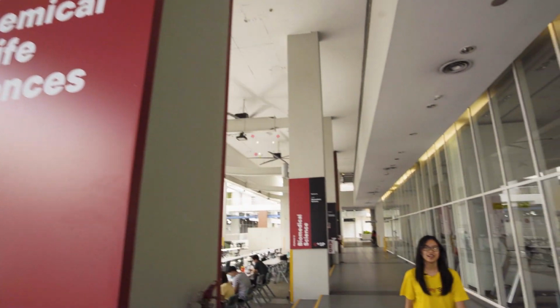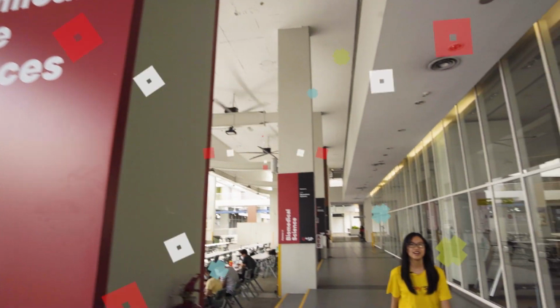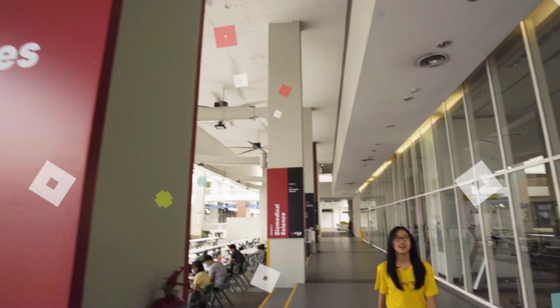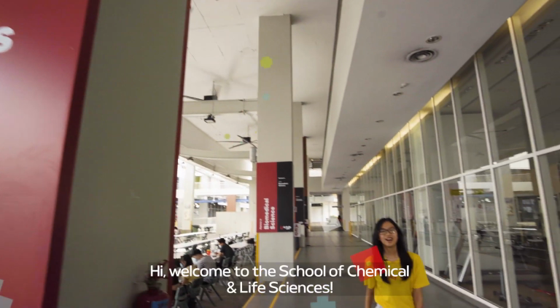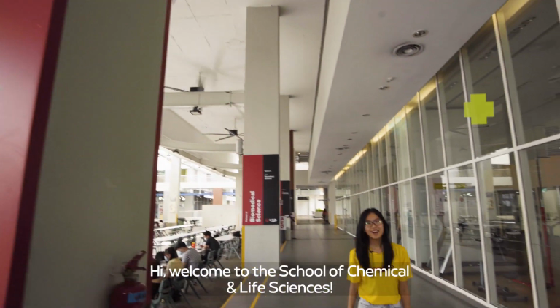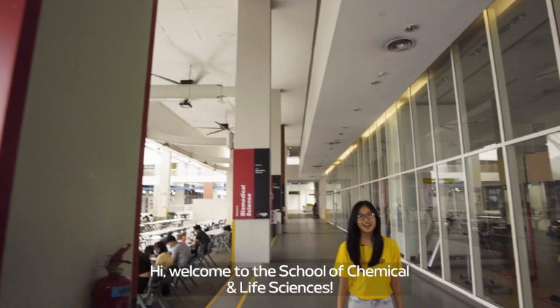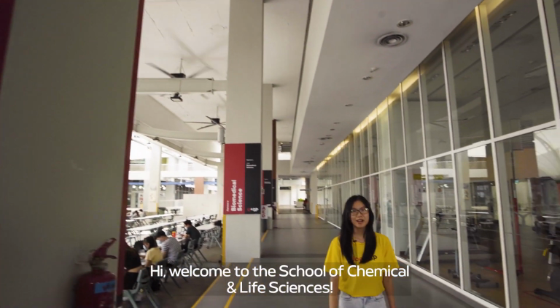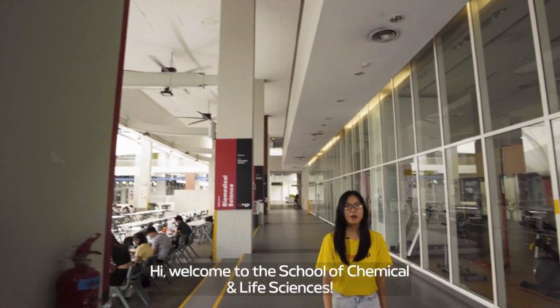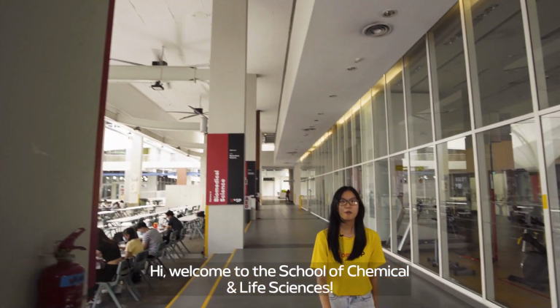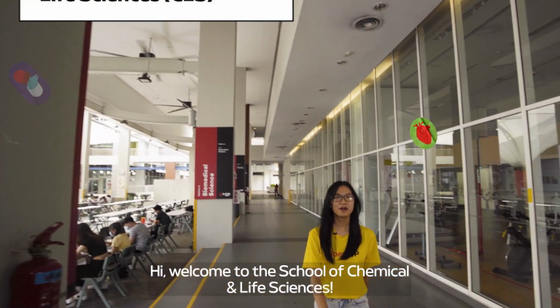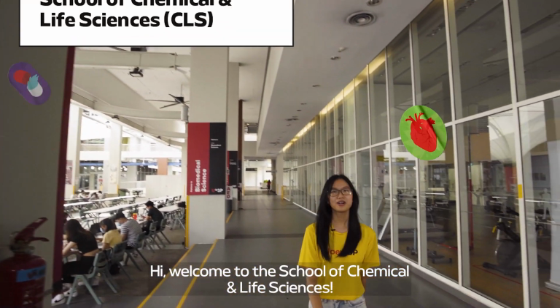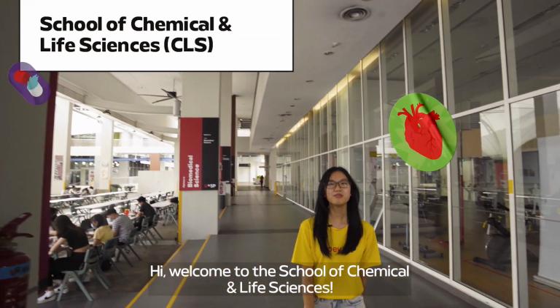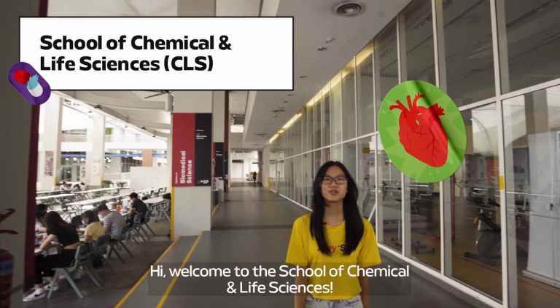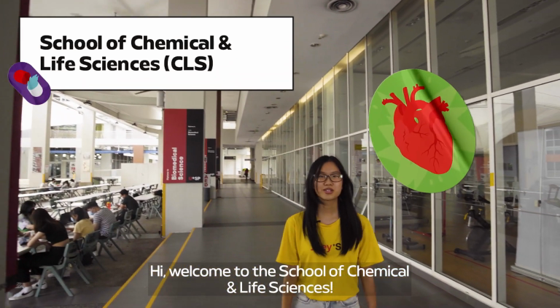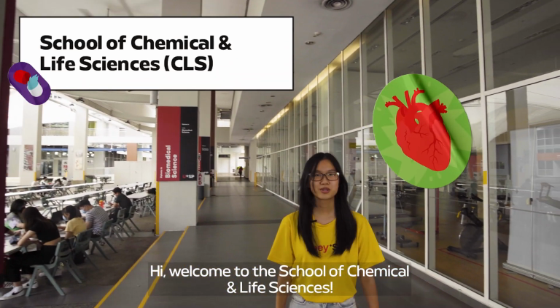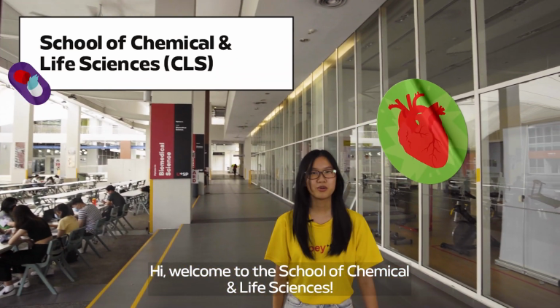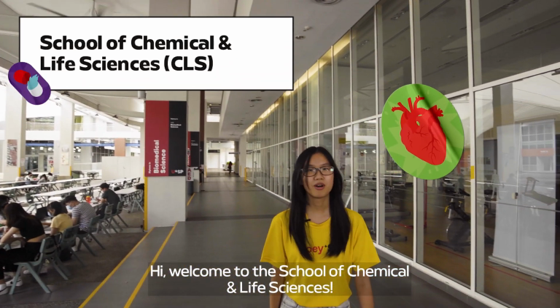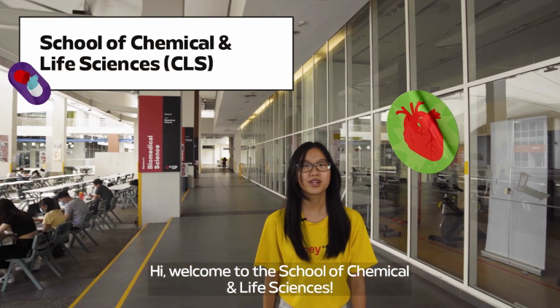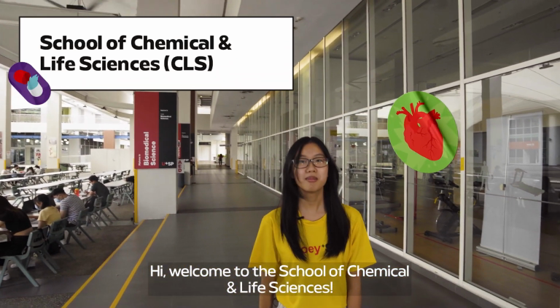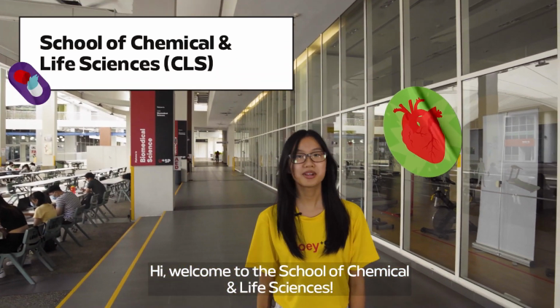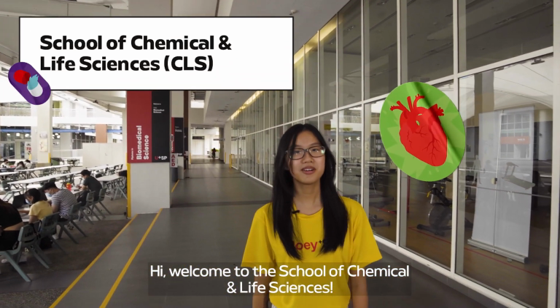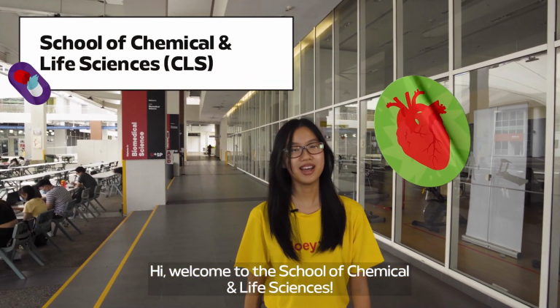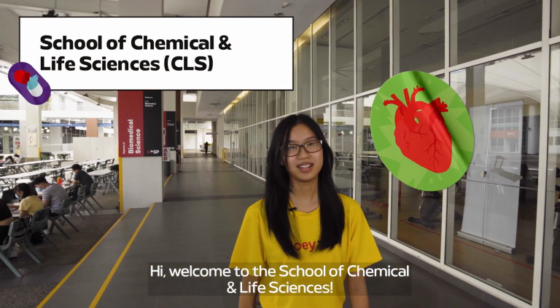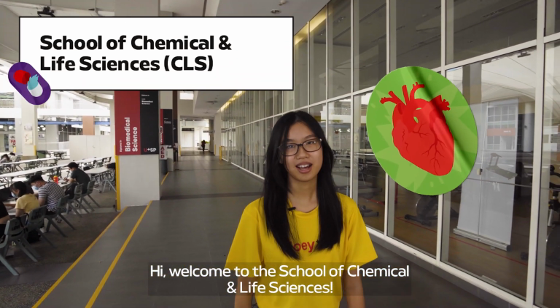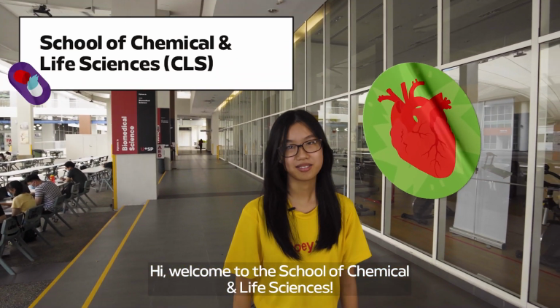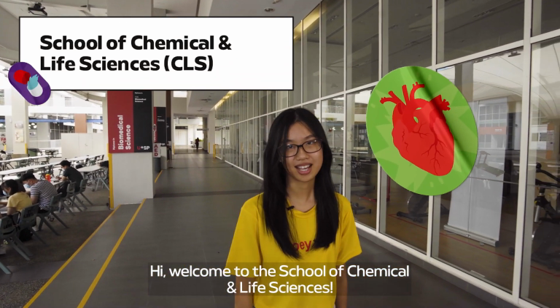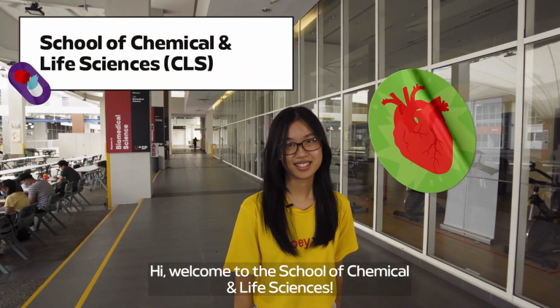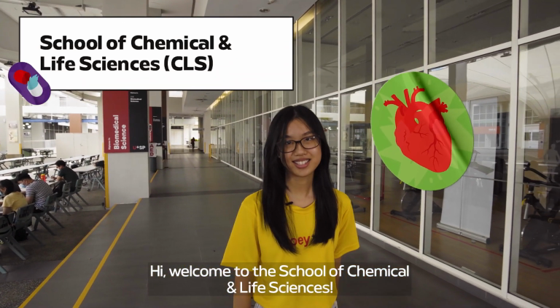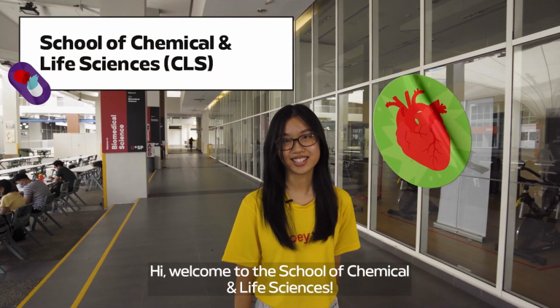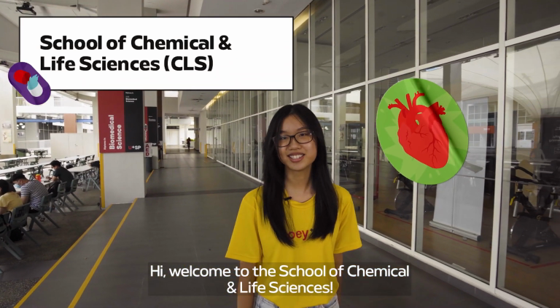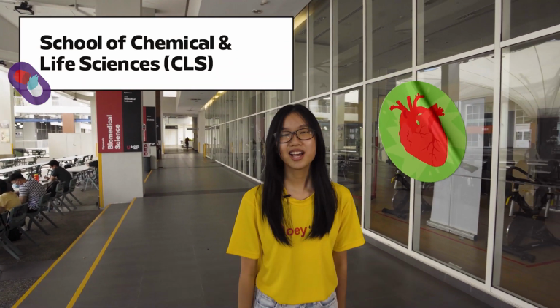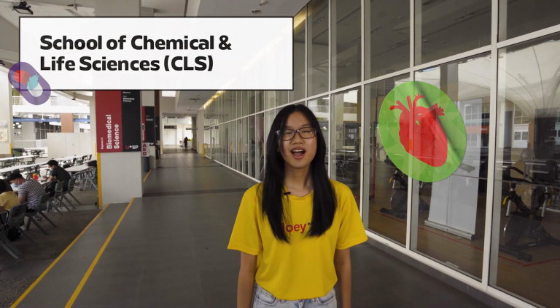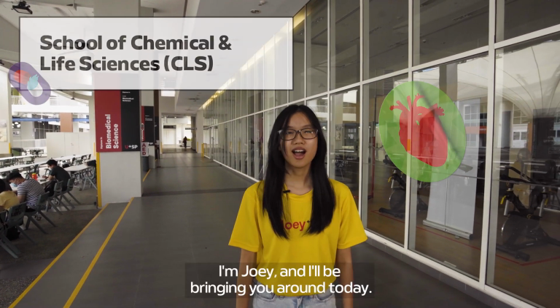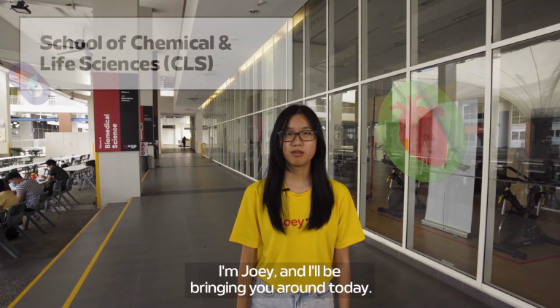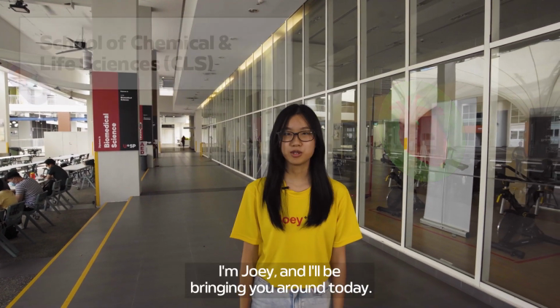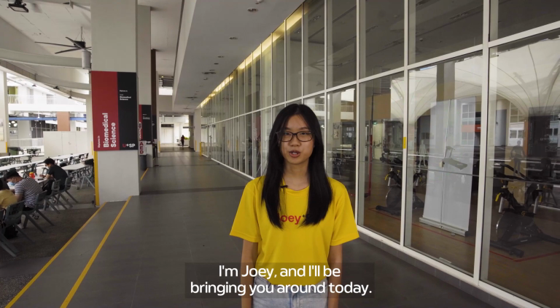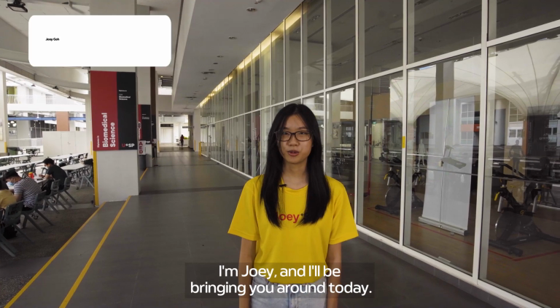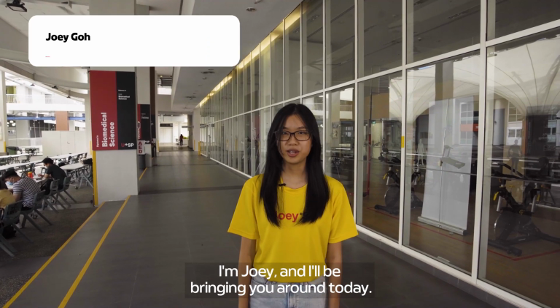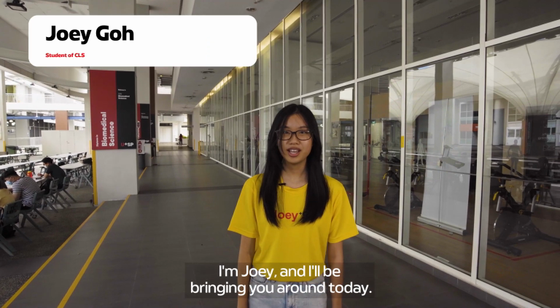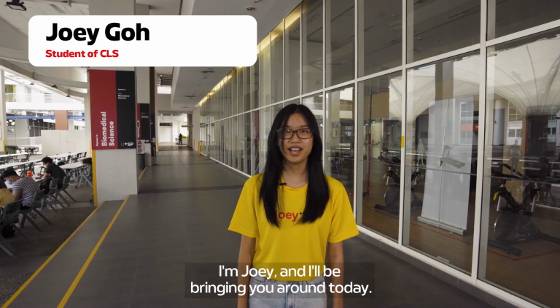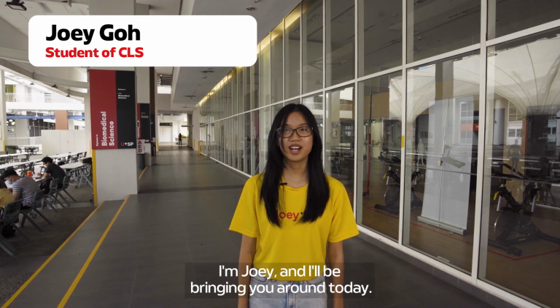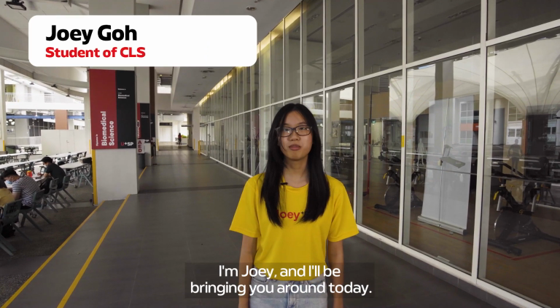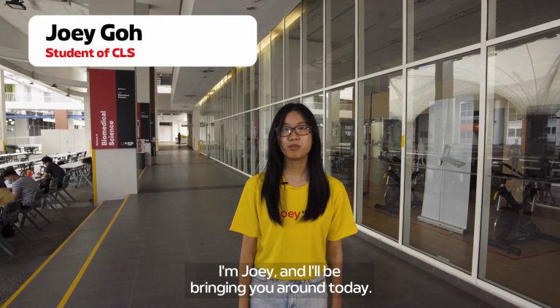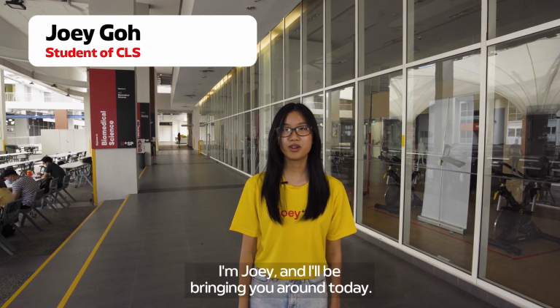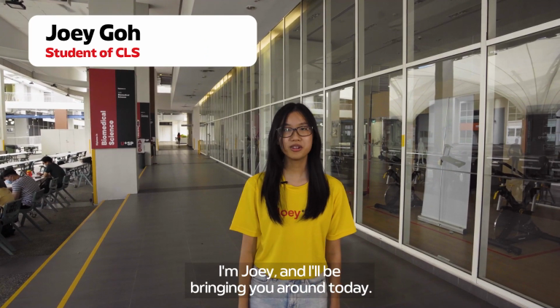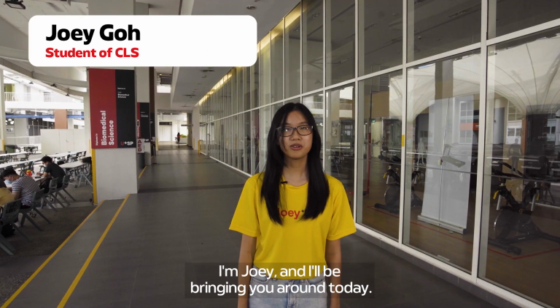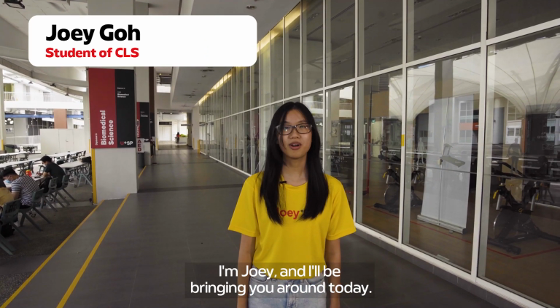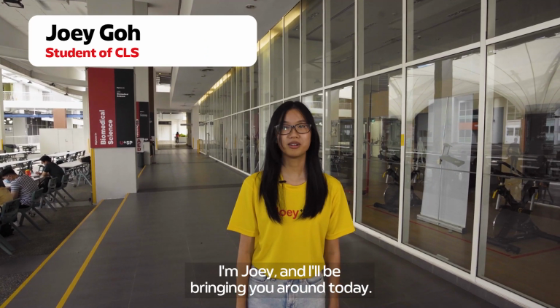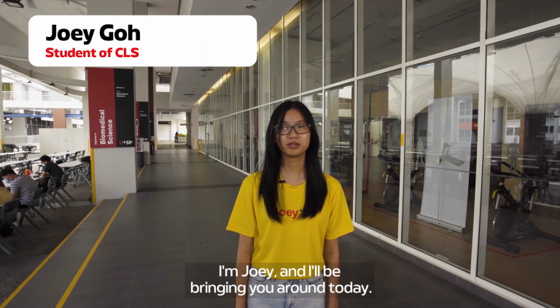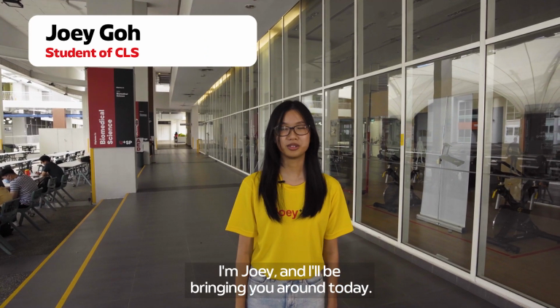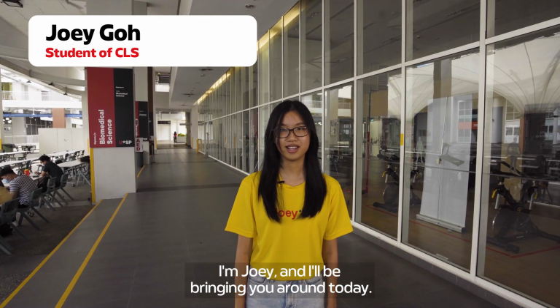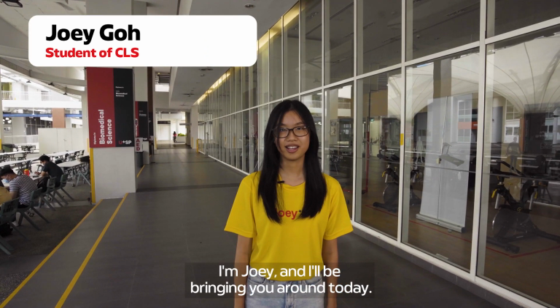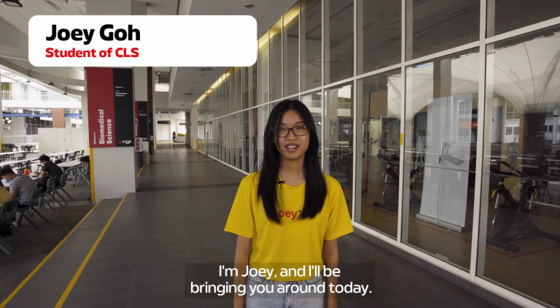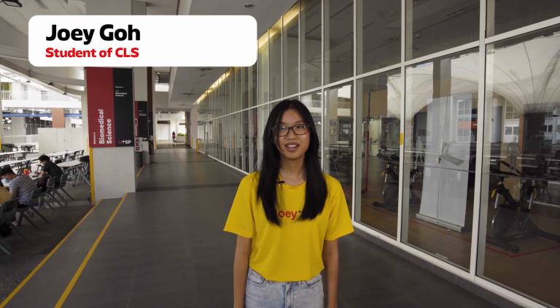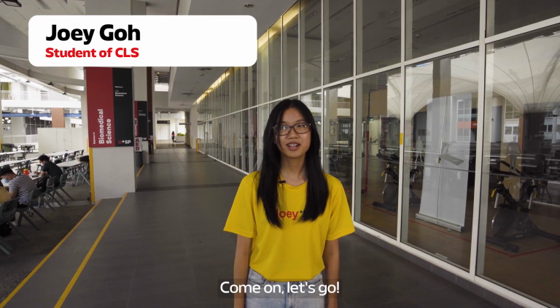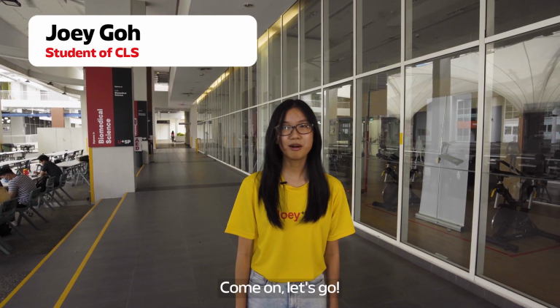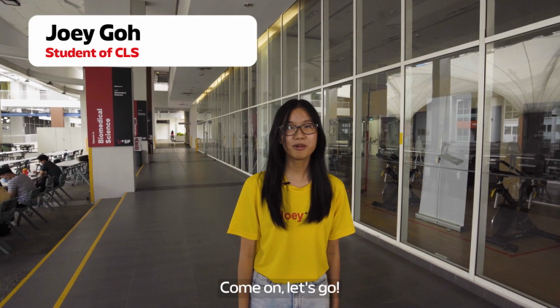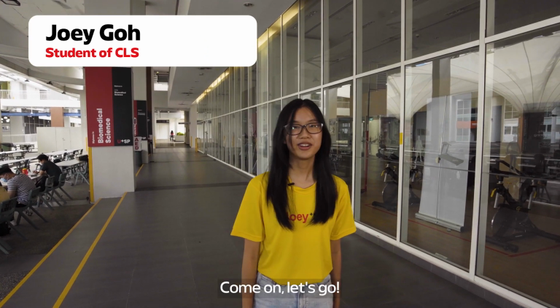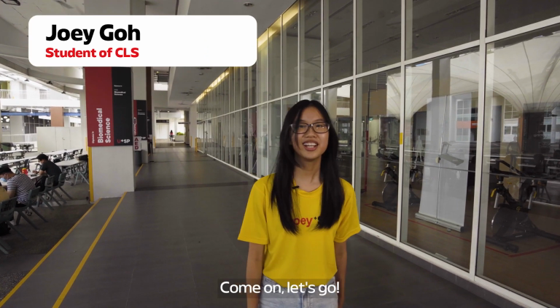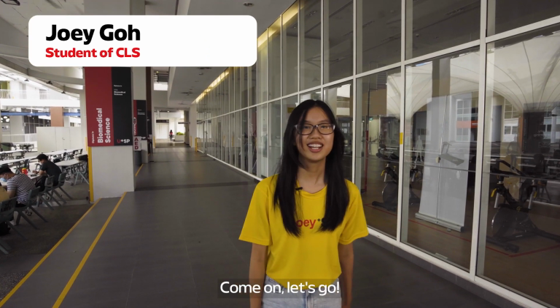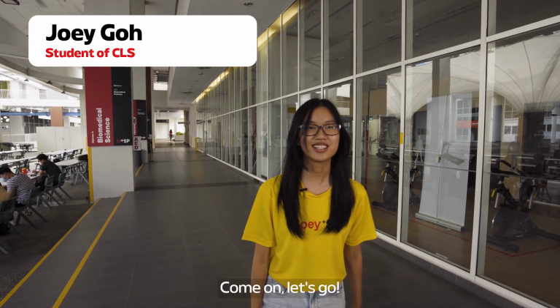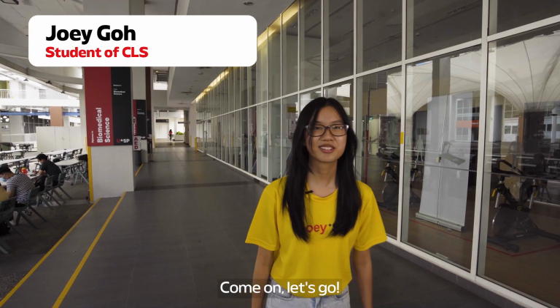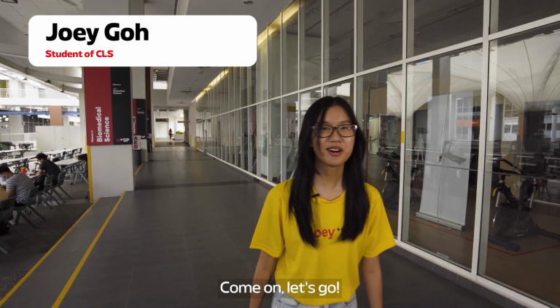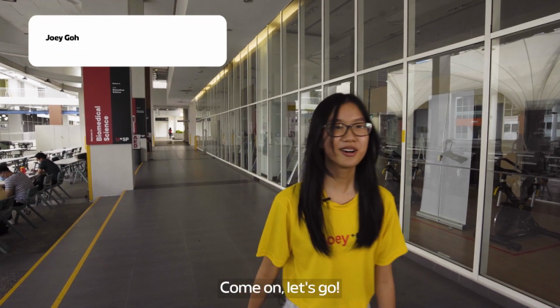Hi! Welcome to the School of Chemical and Life Sciences. I'm Joey and I'll be bringing you around today. Come on, let's go!